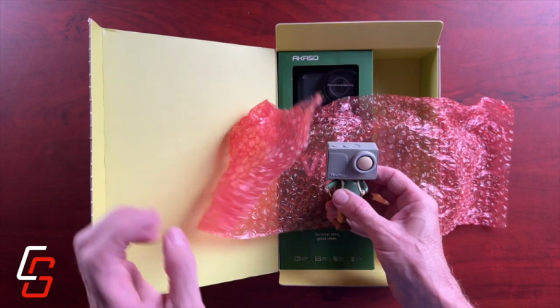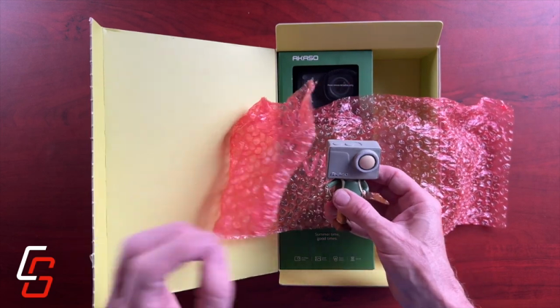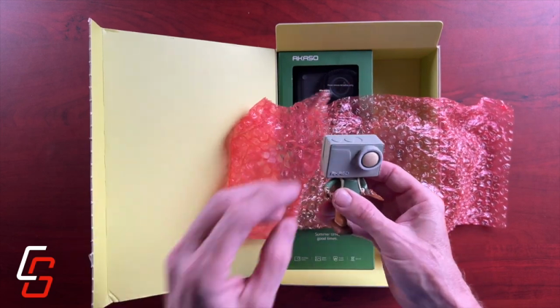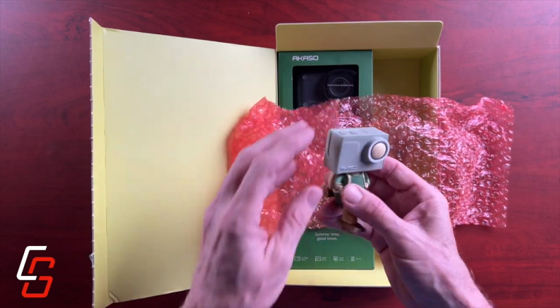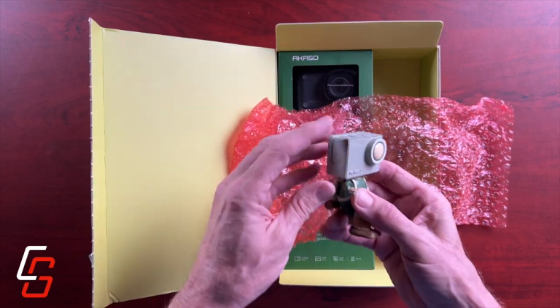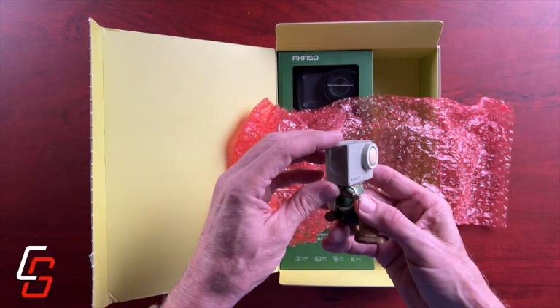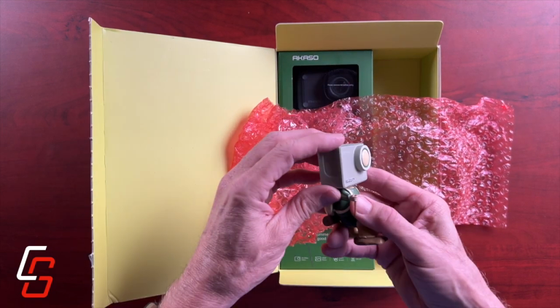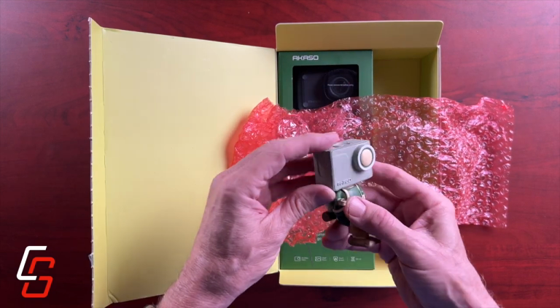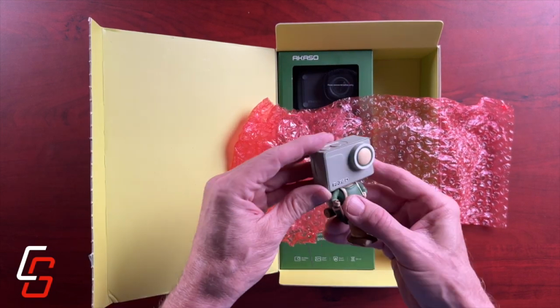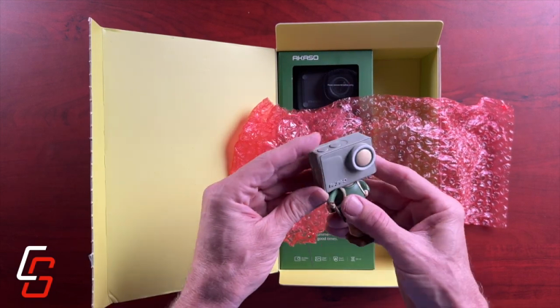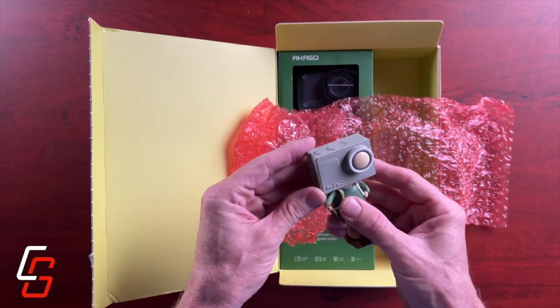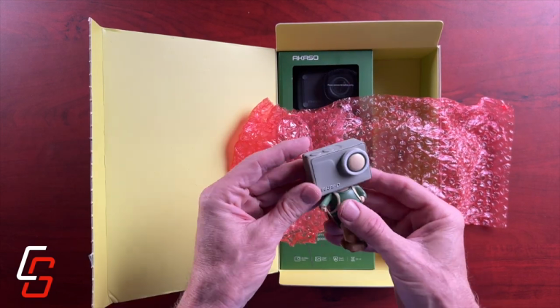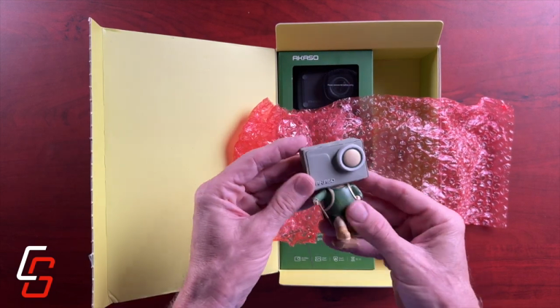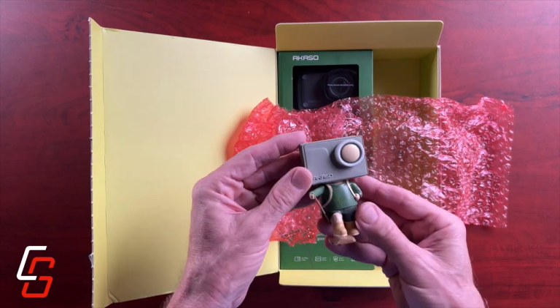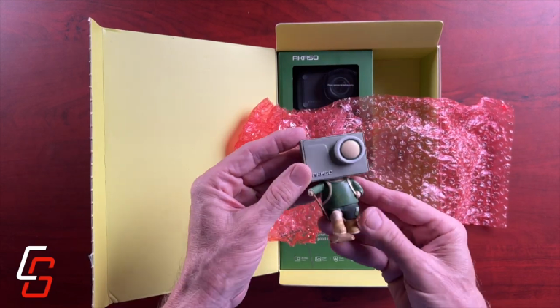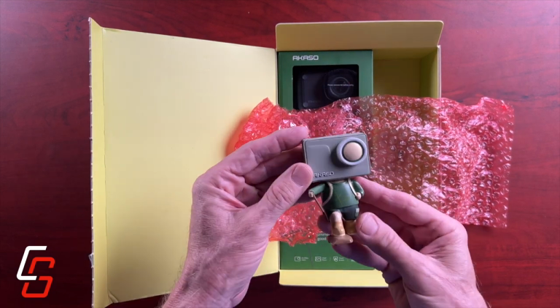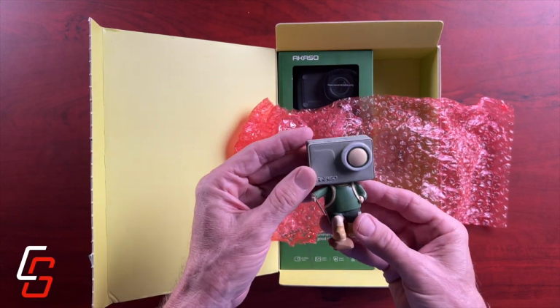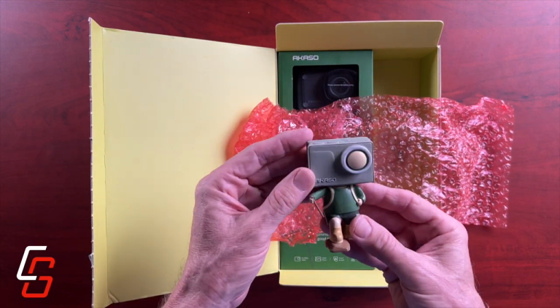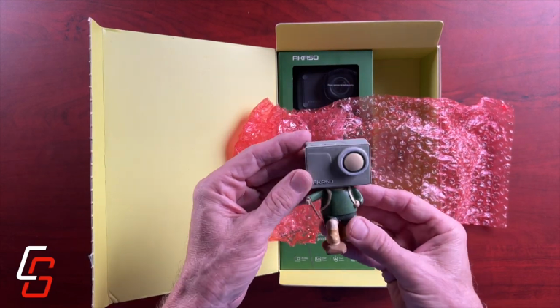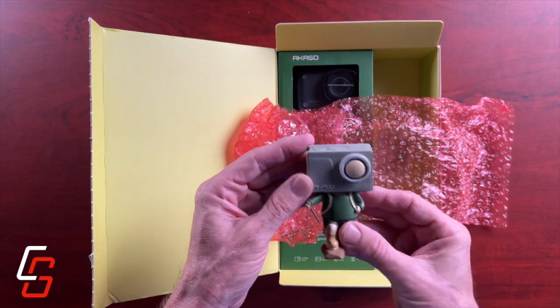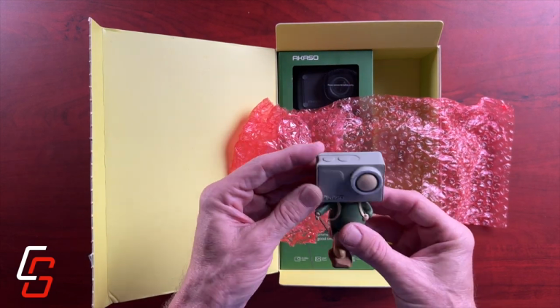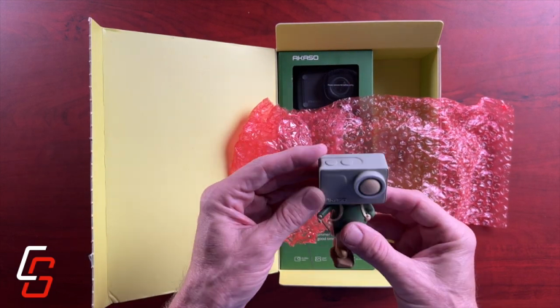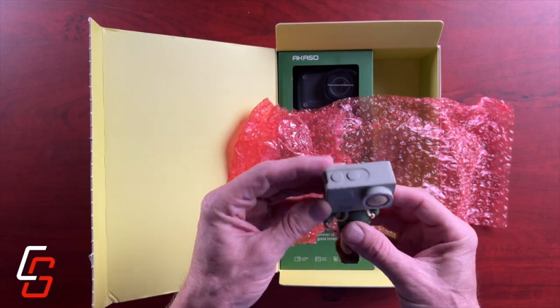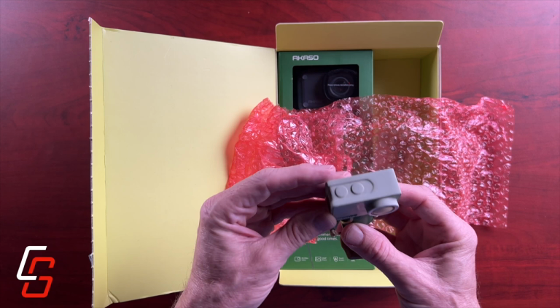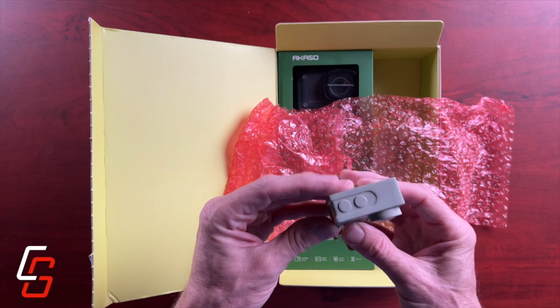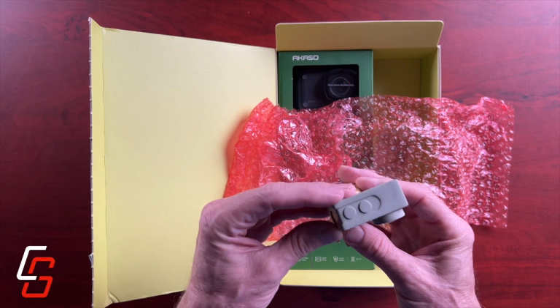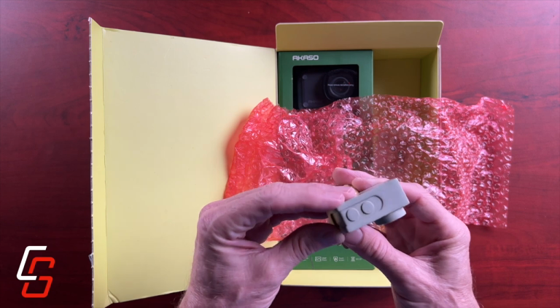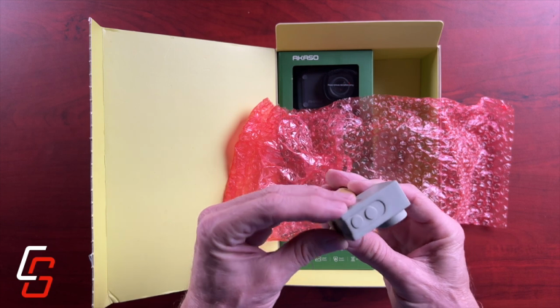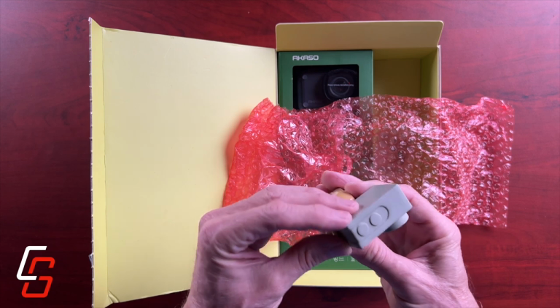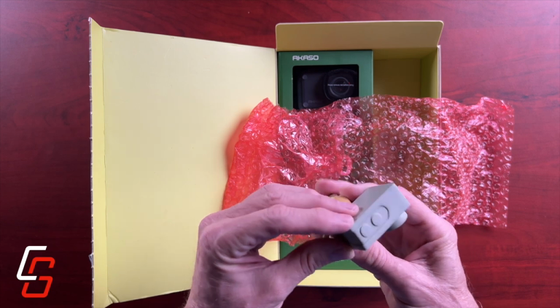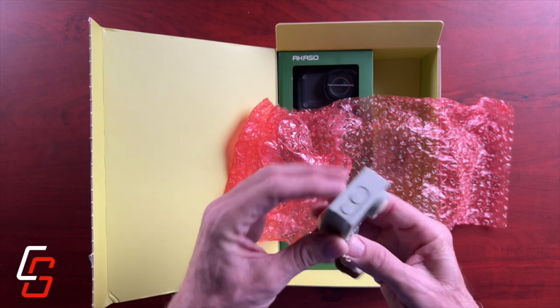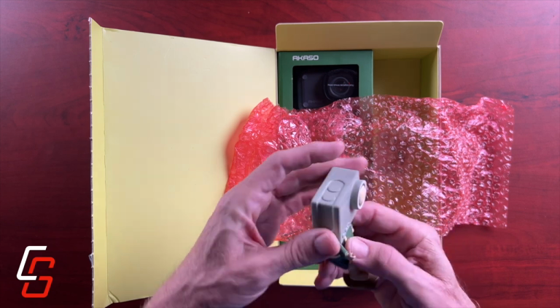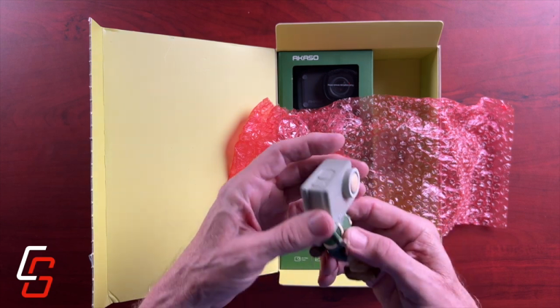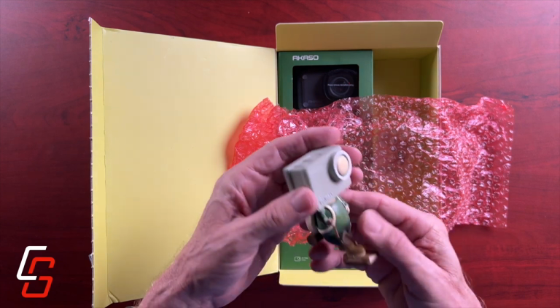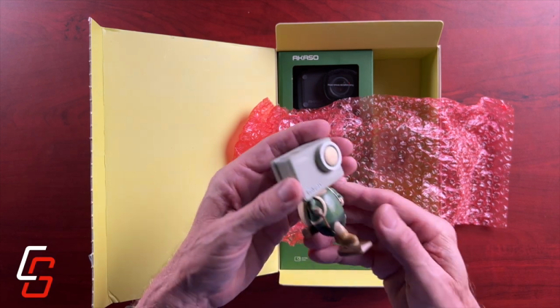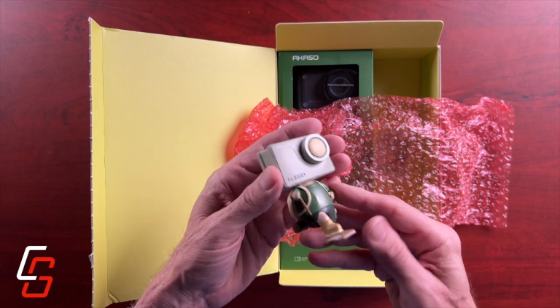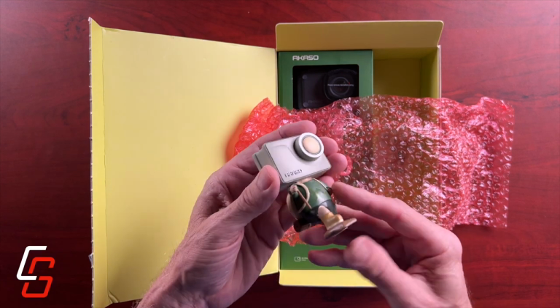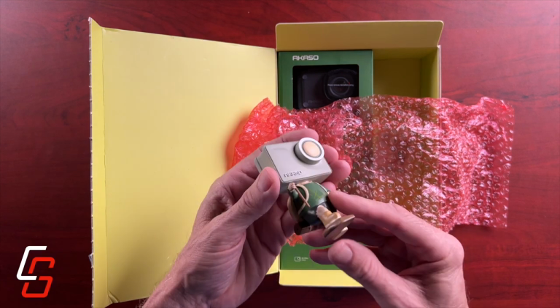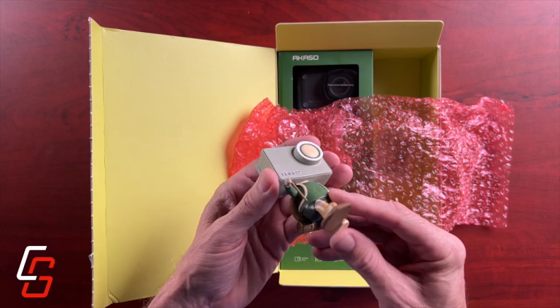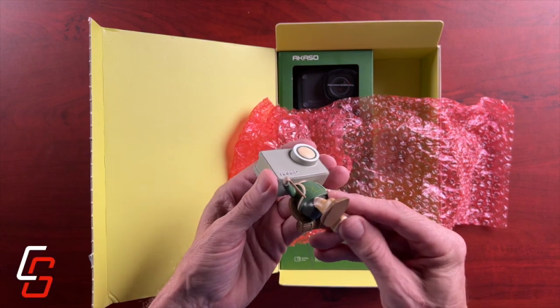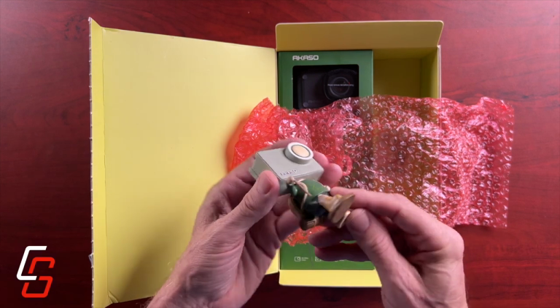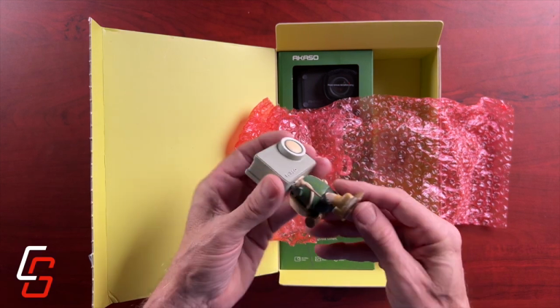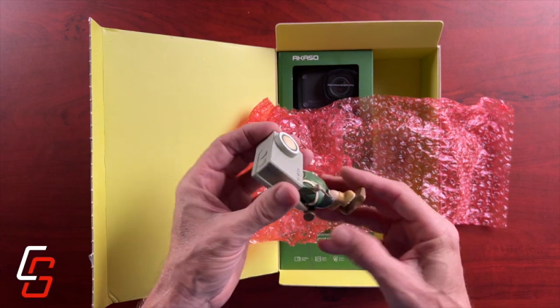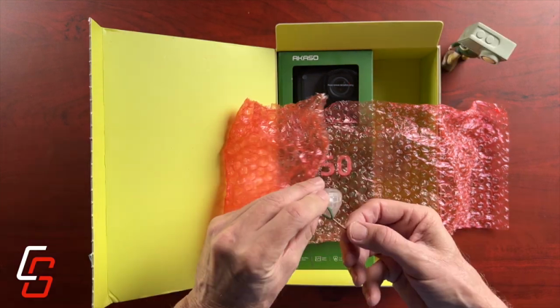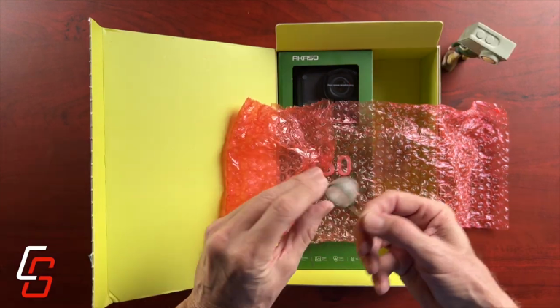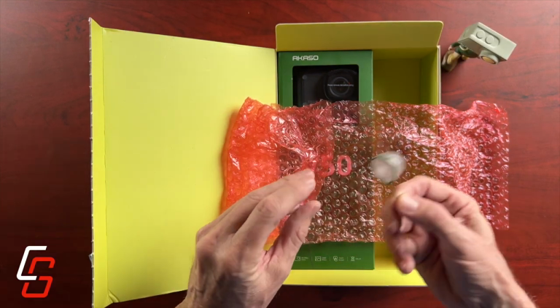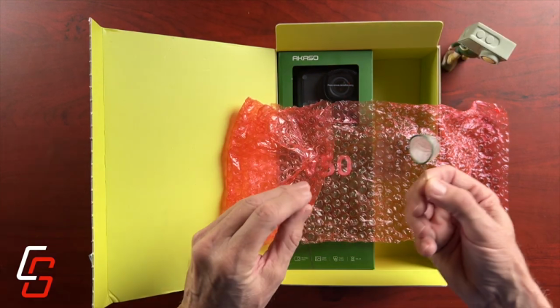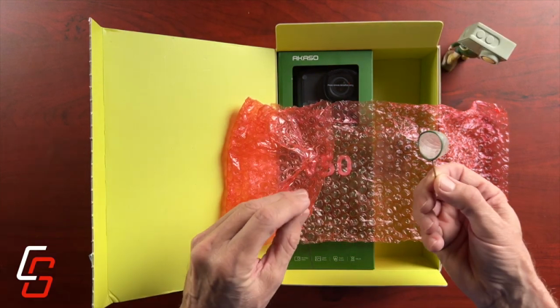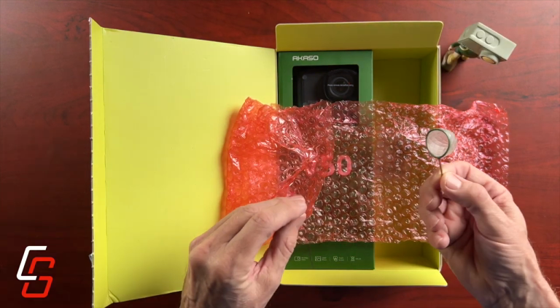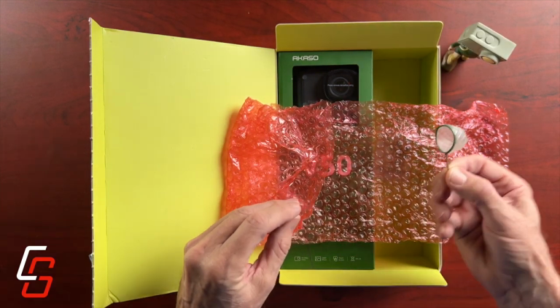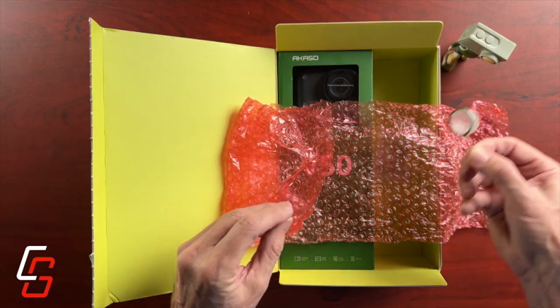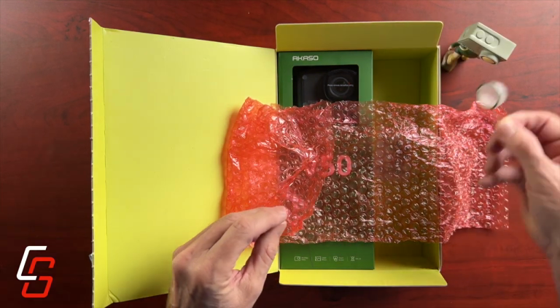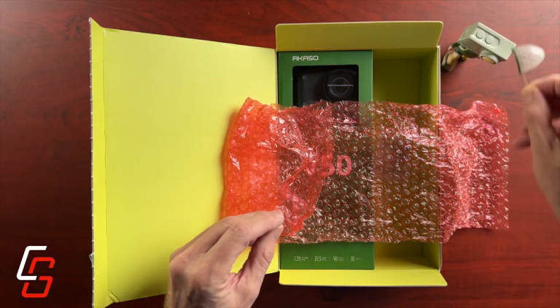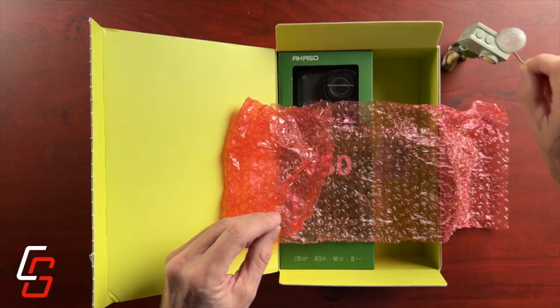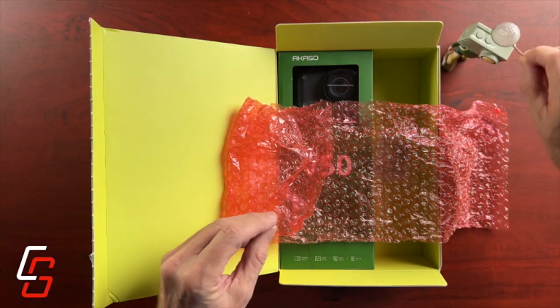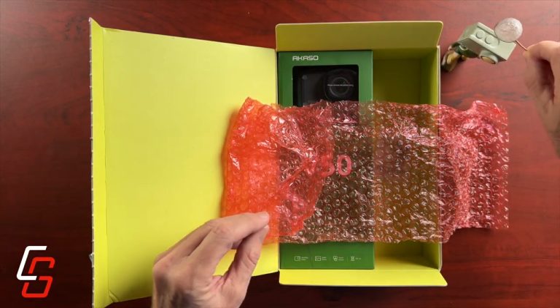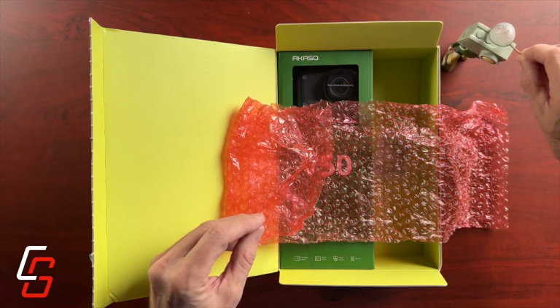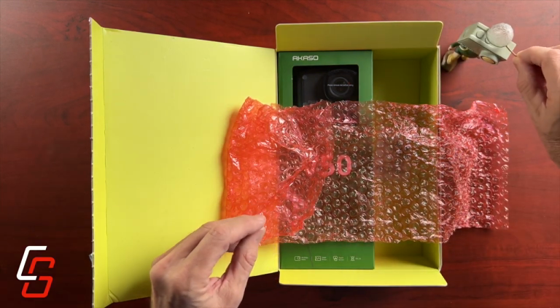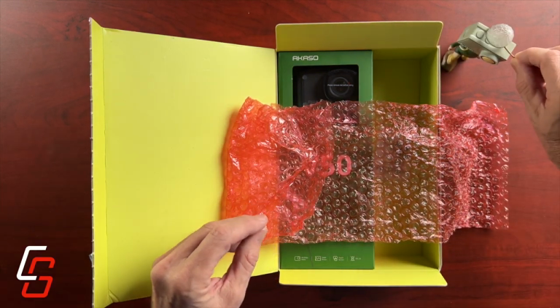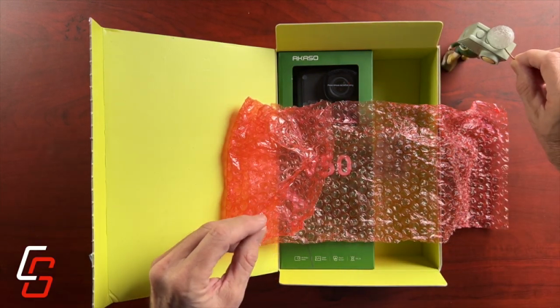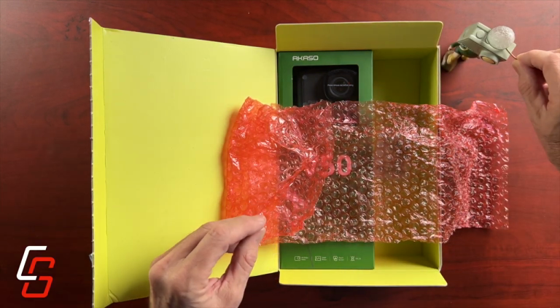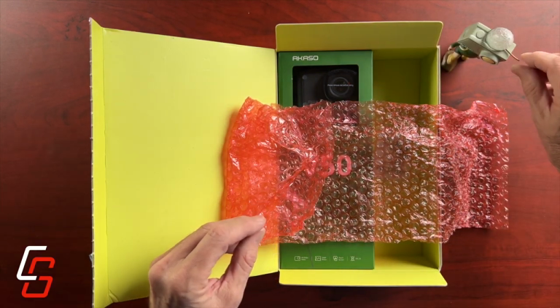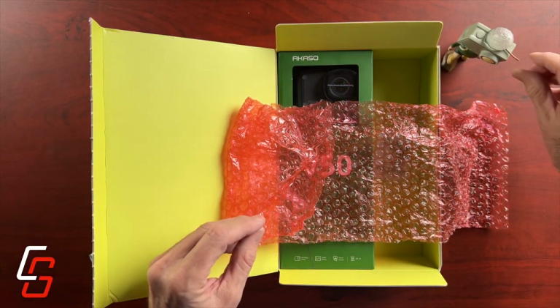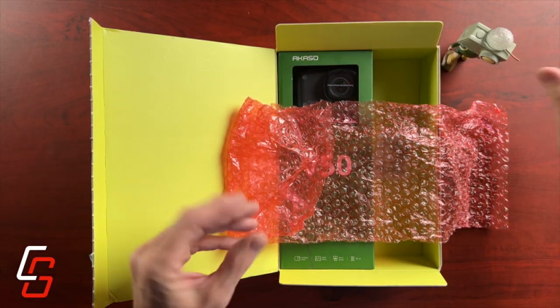This little guy actually has a name — I think it's Acaso. He's a fisherman, and his little fishing net was broken off when I got him.